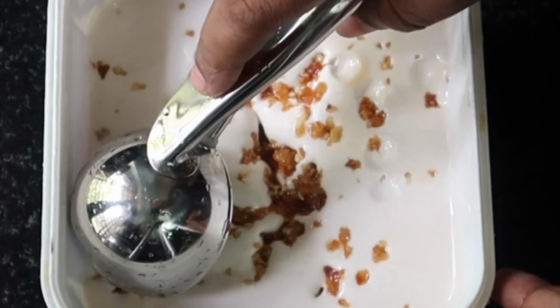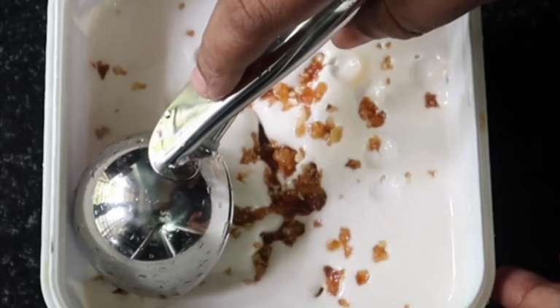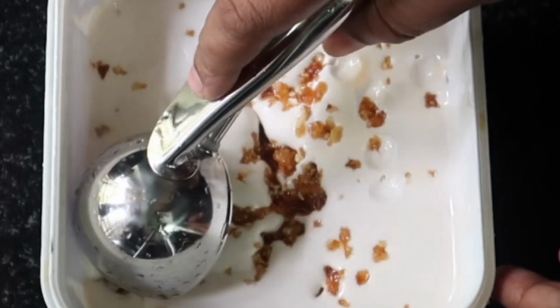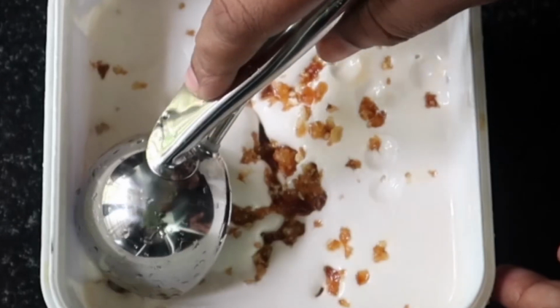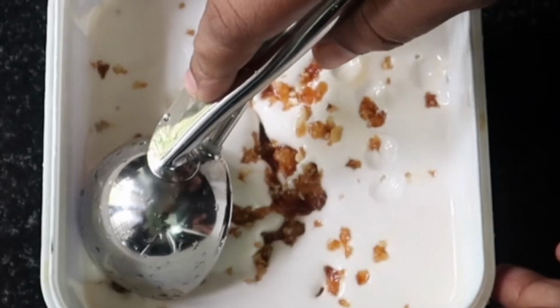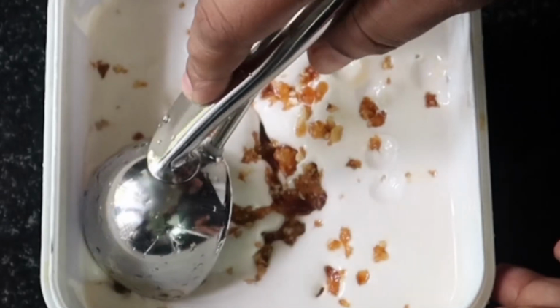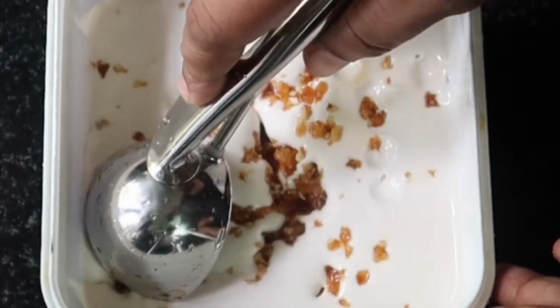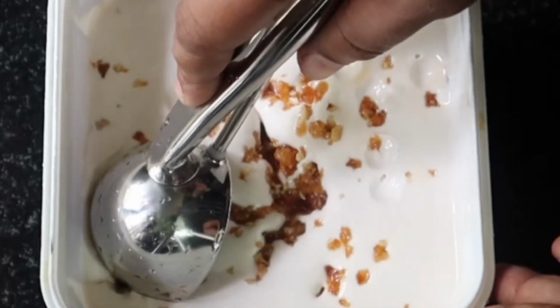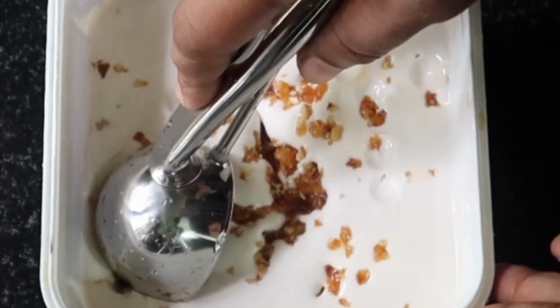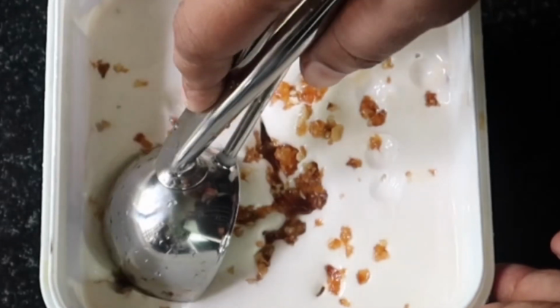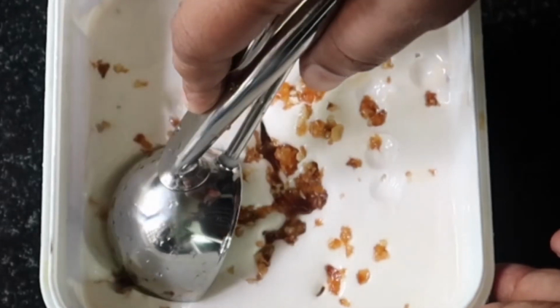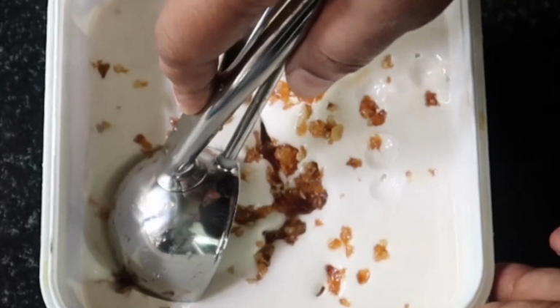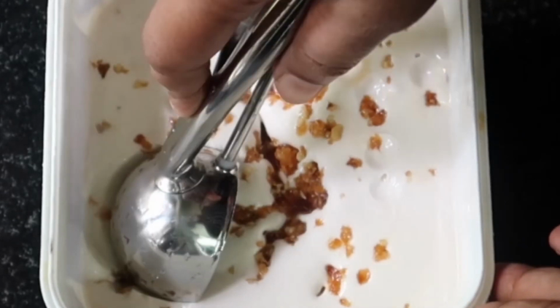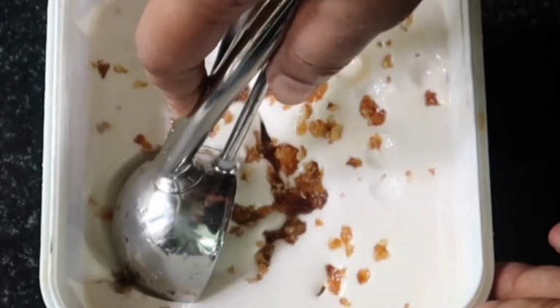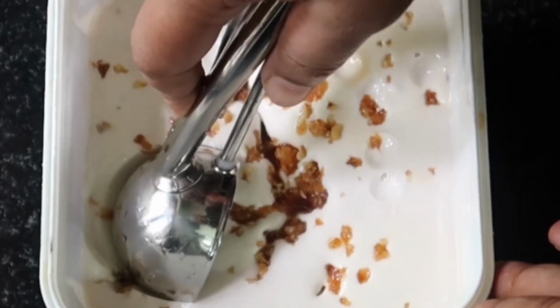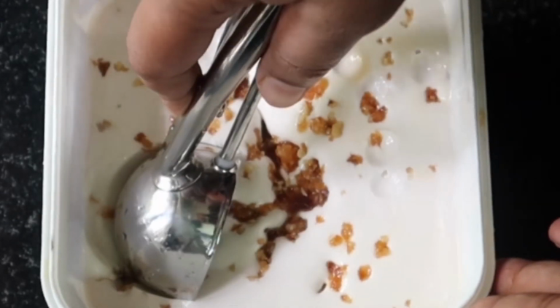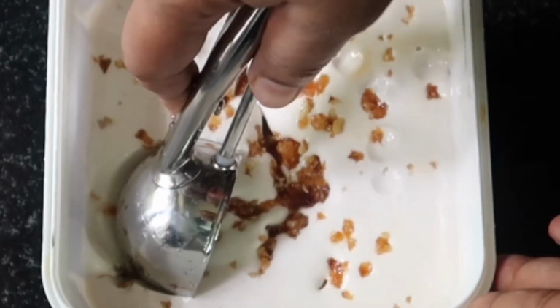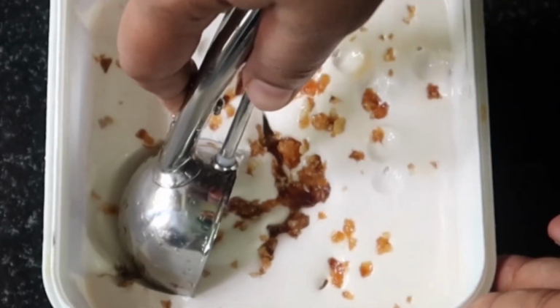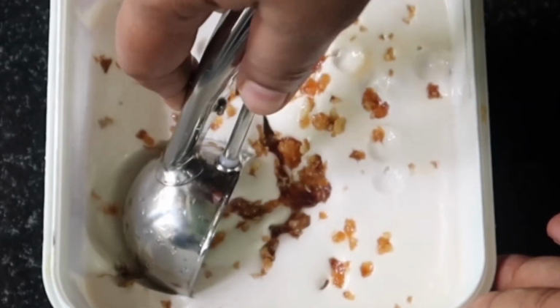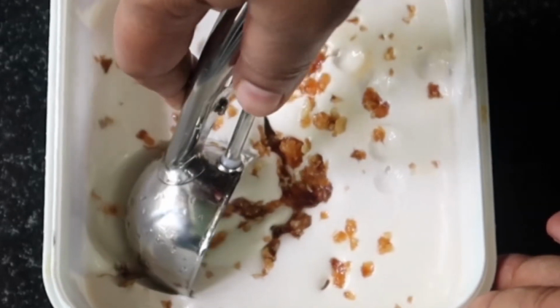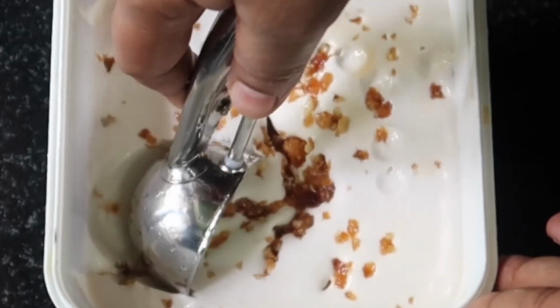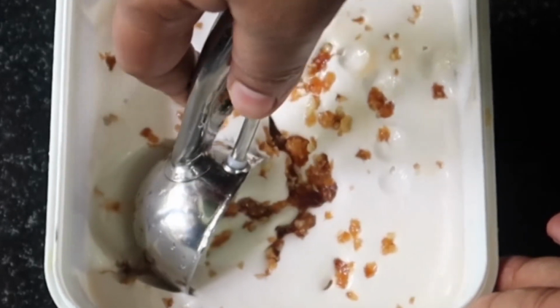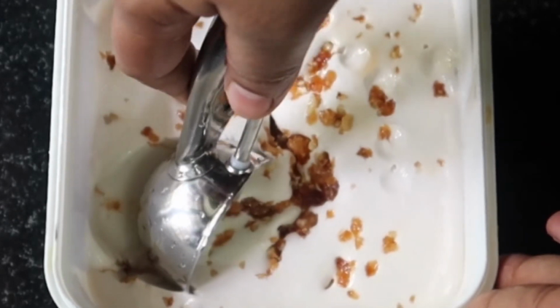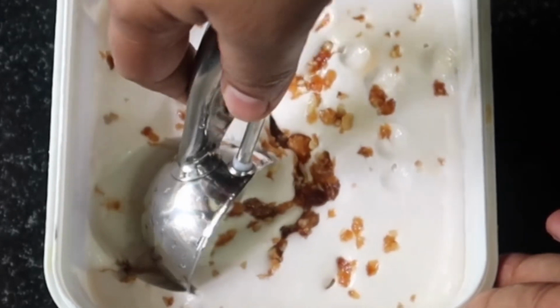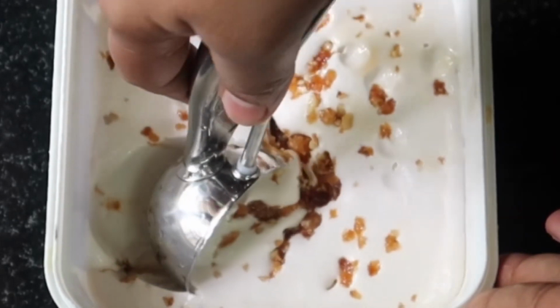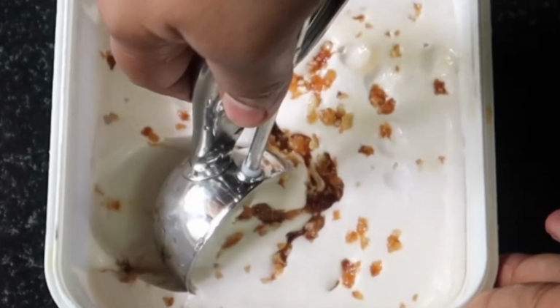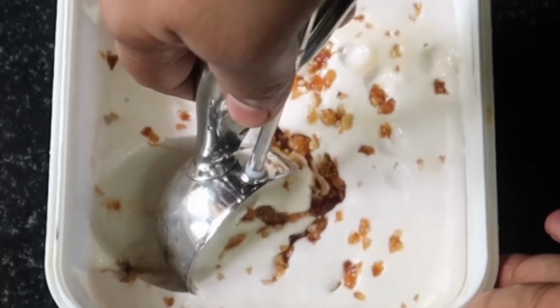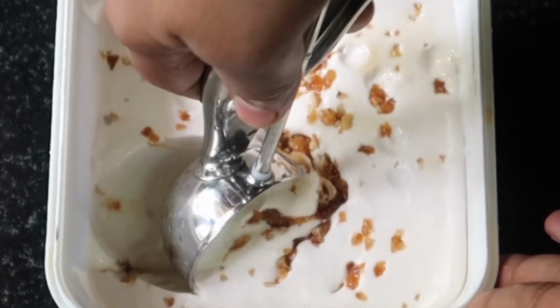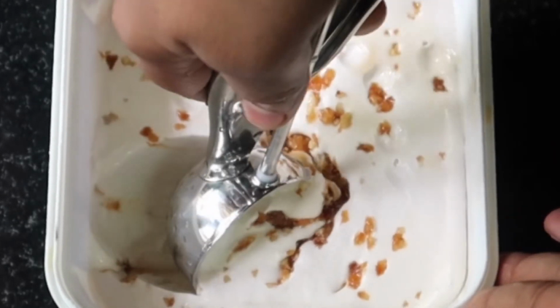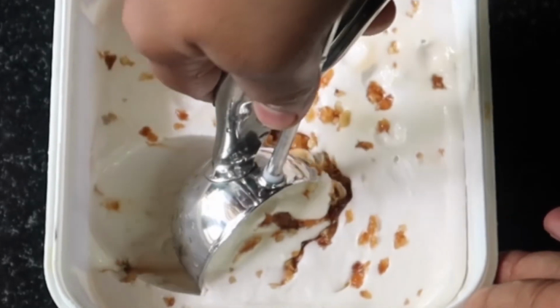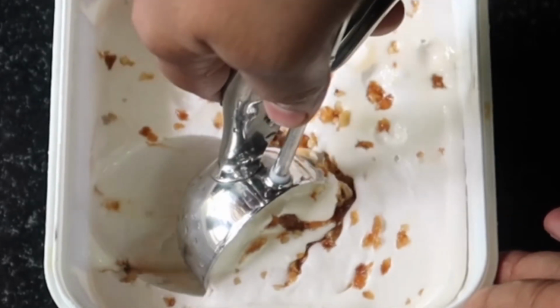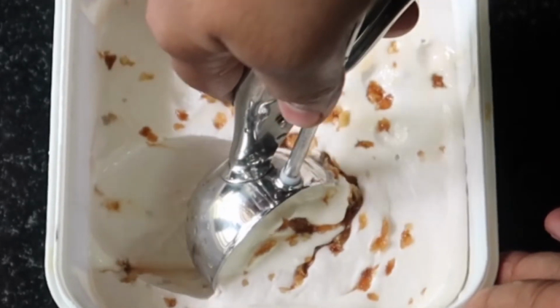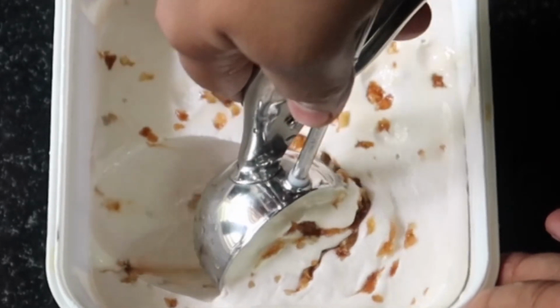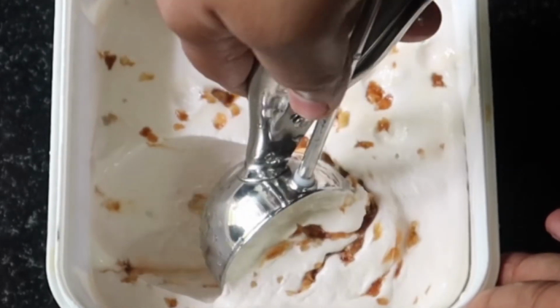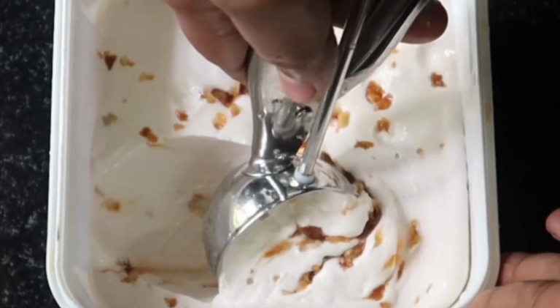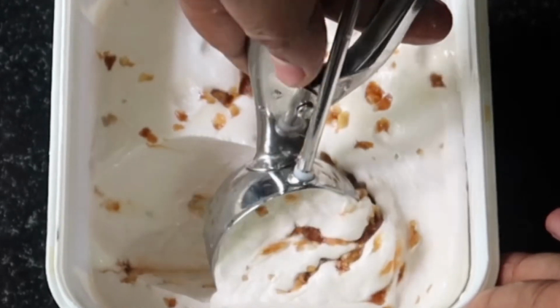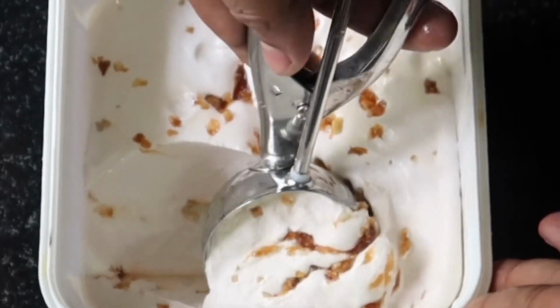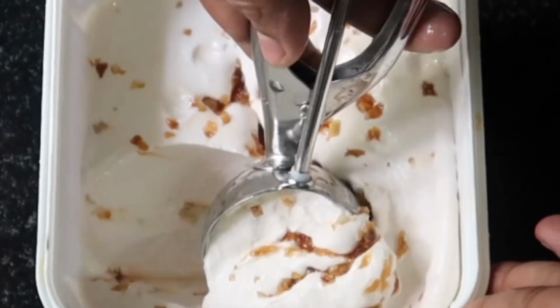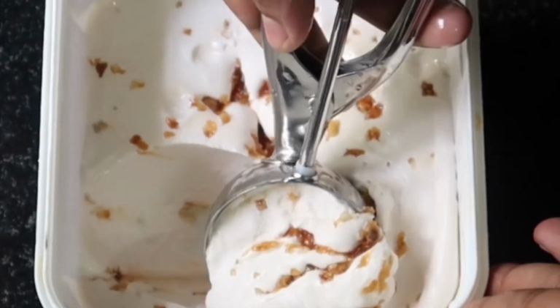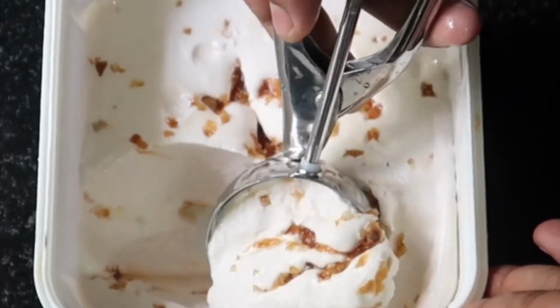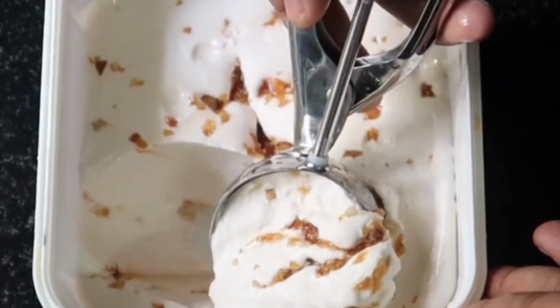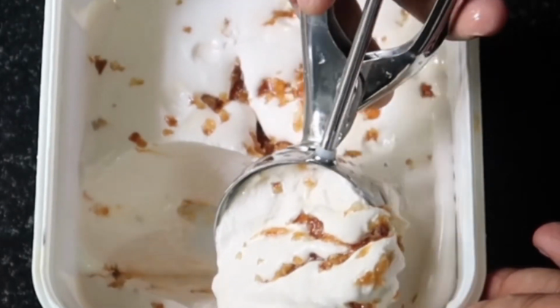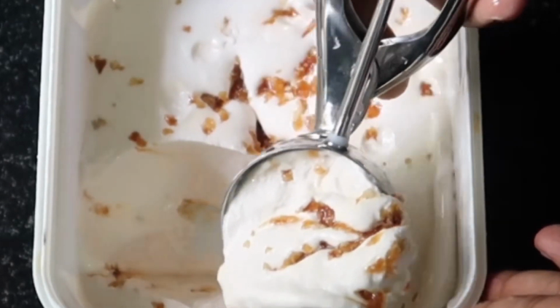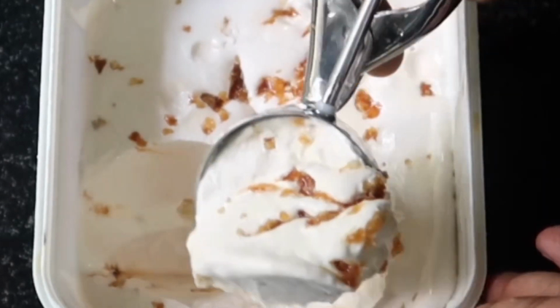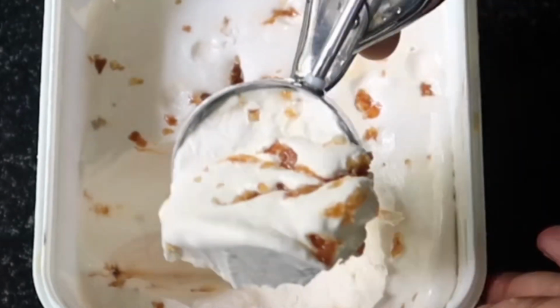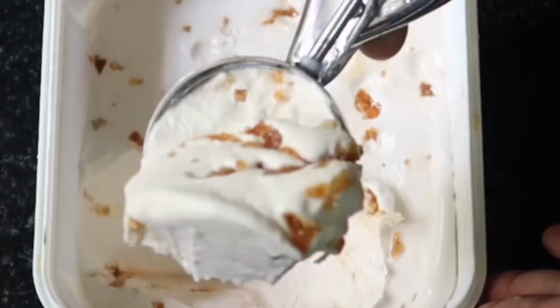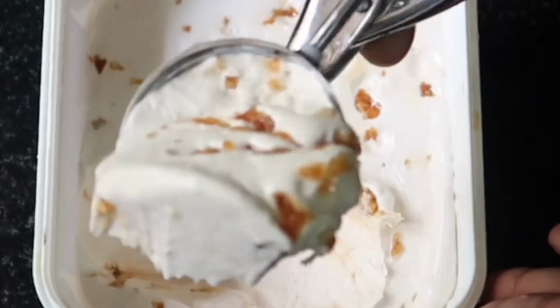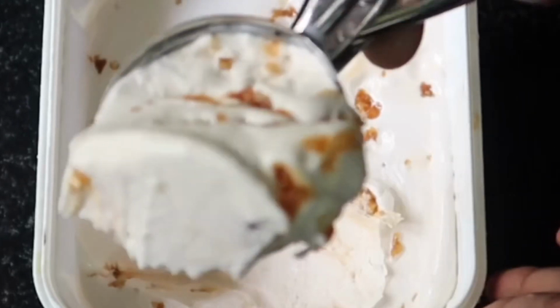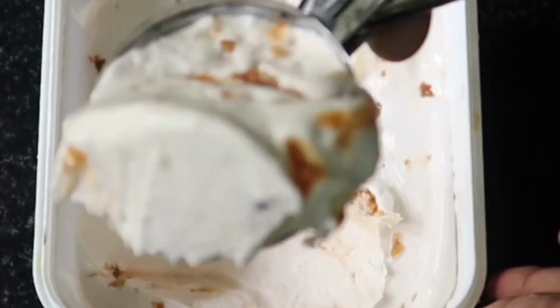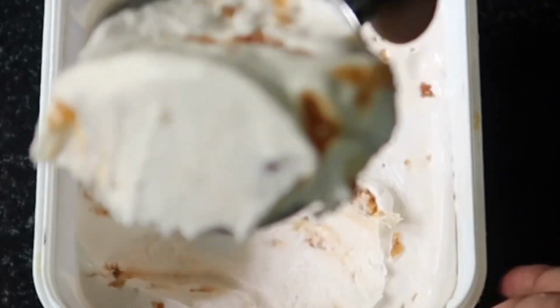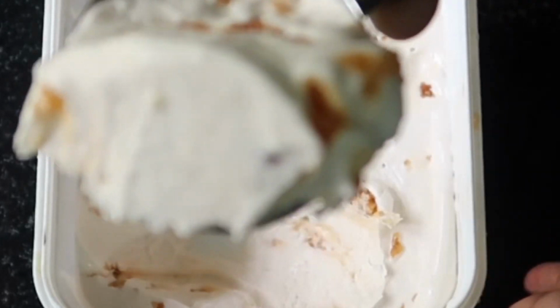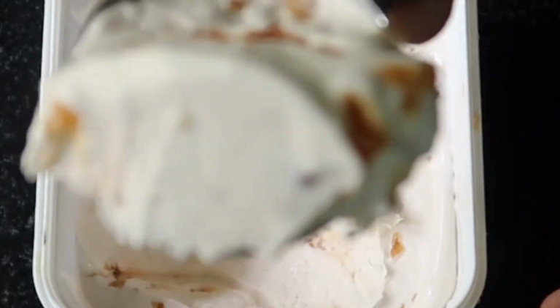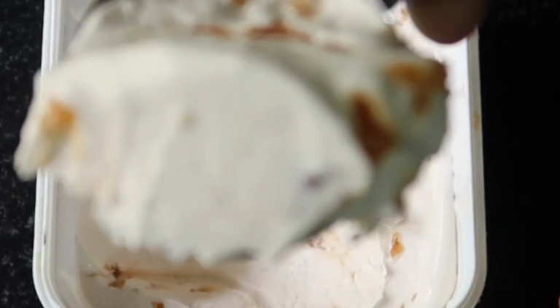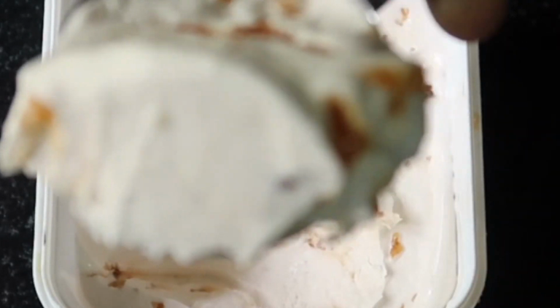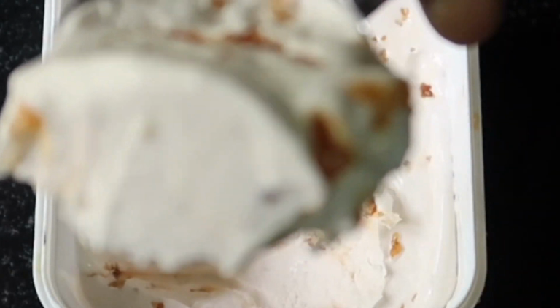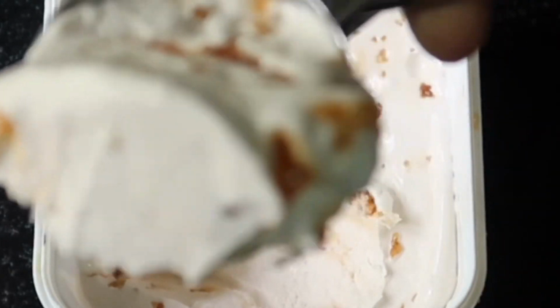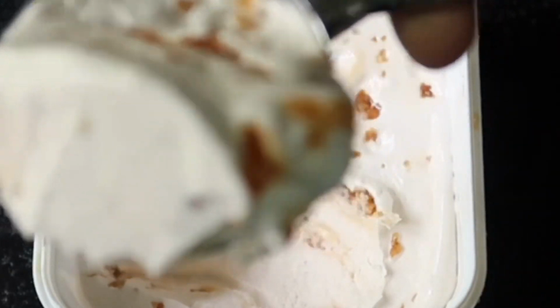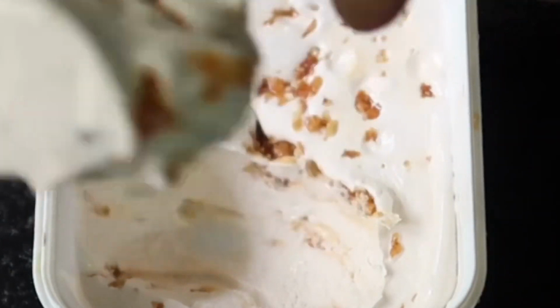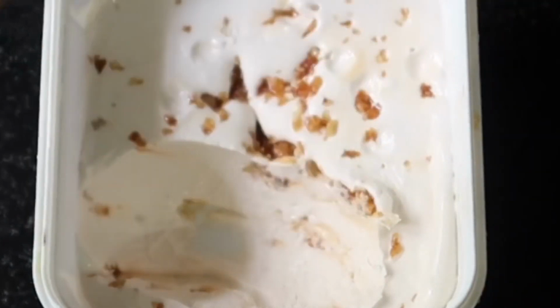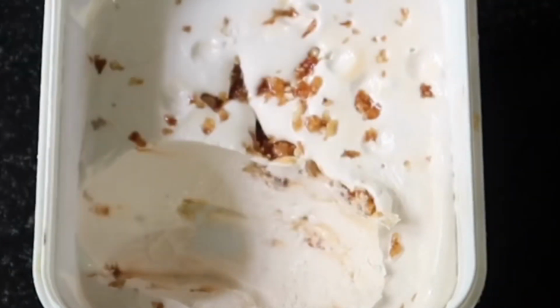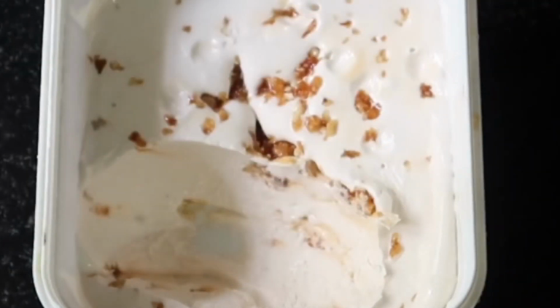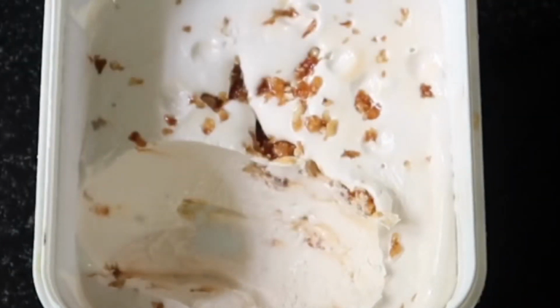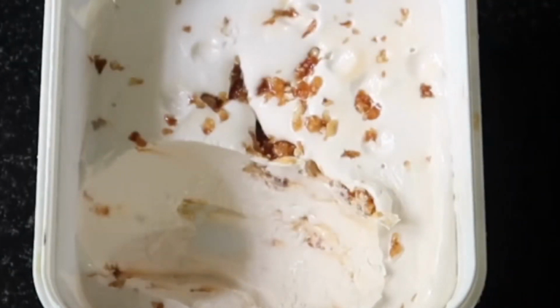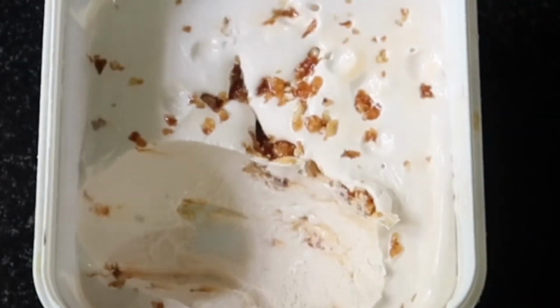Hello, today we have a recipe for Reddie Polly Ice Cream. We are doing this butterscotch ice cream.